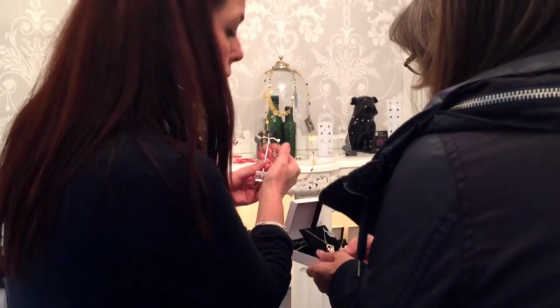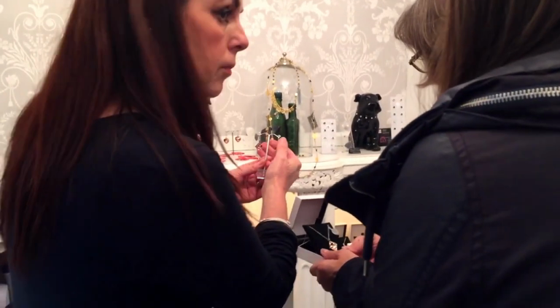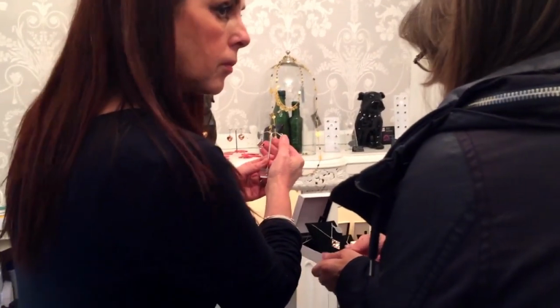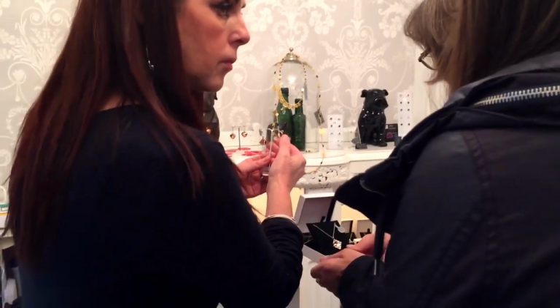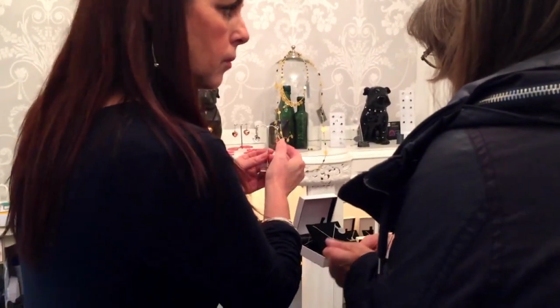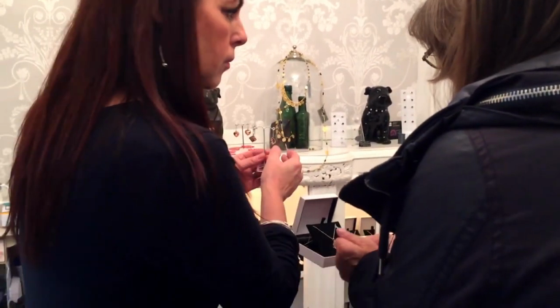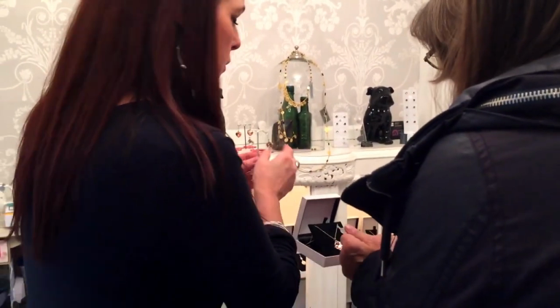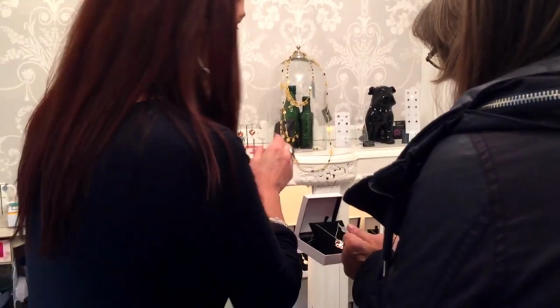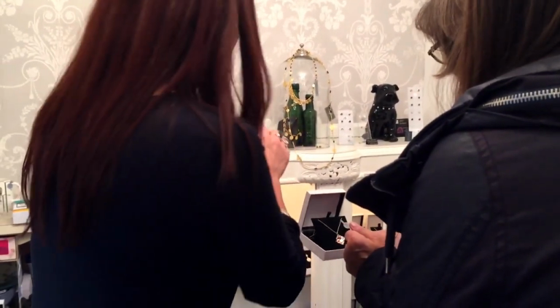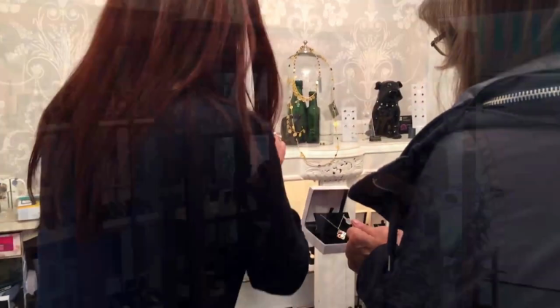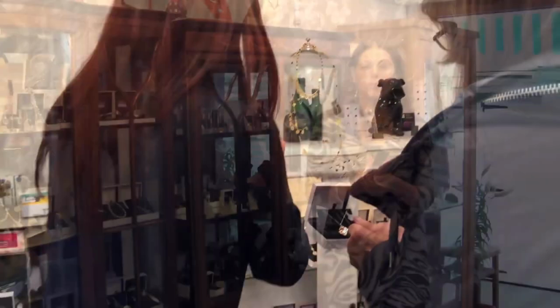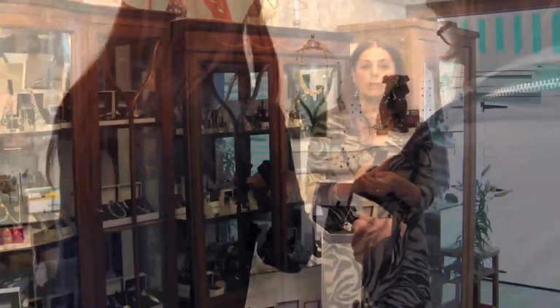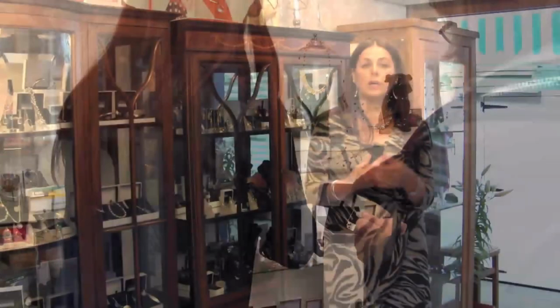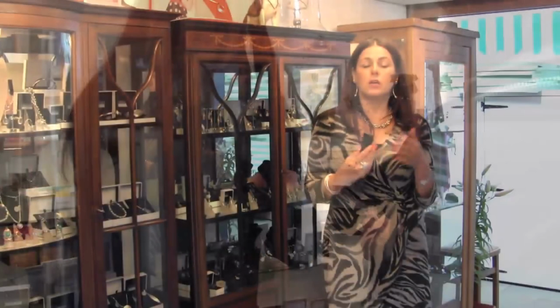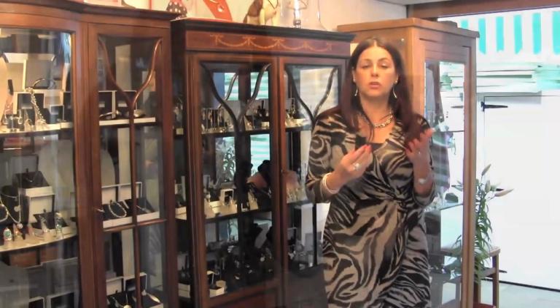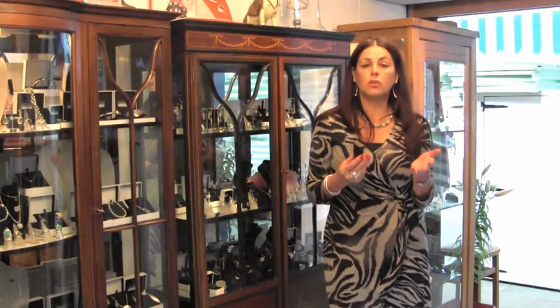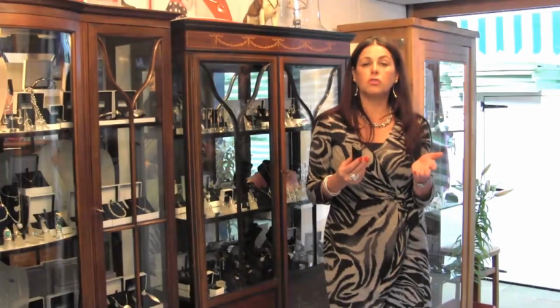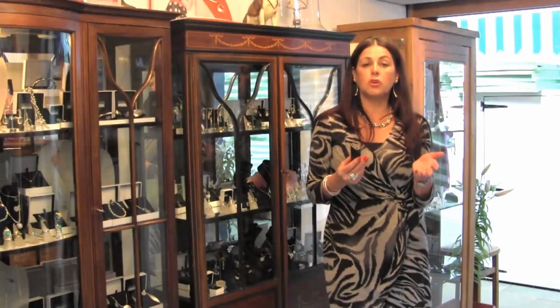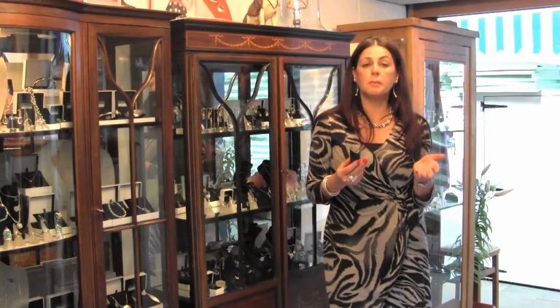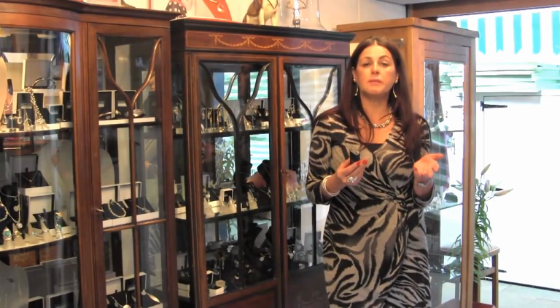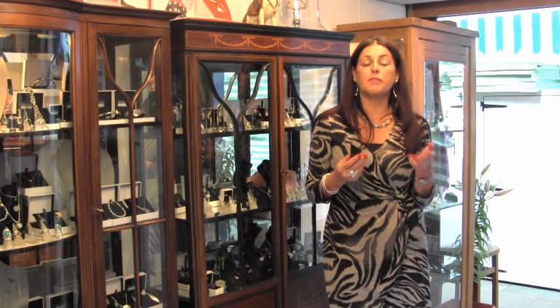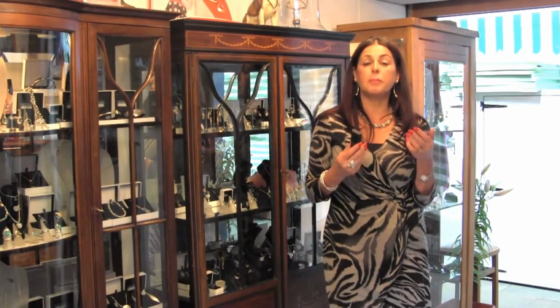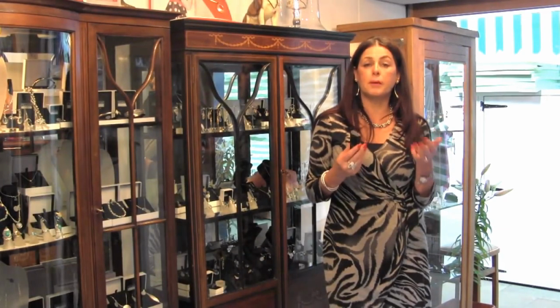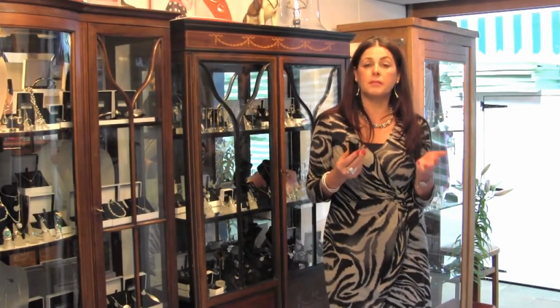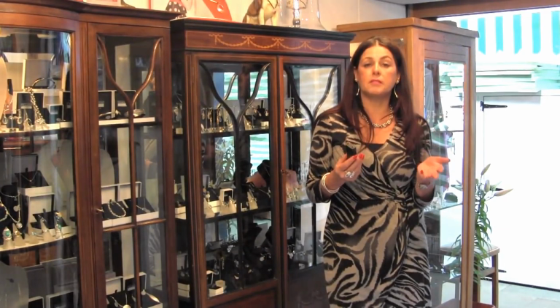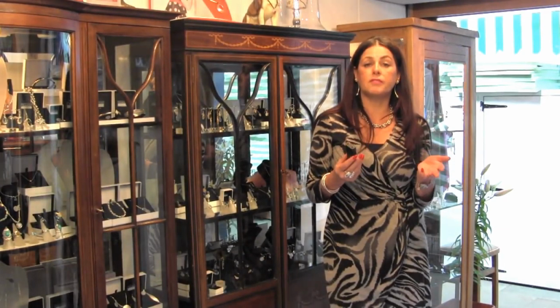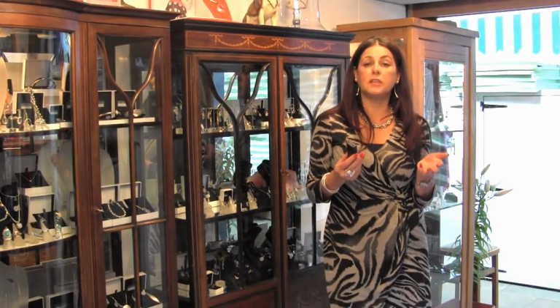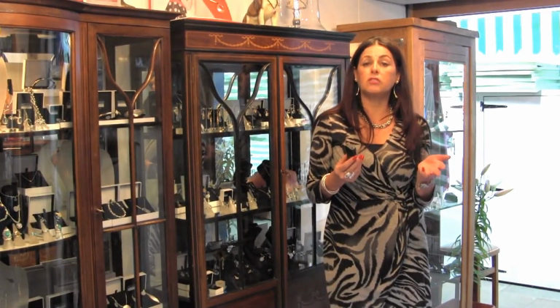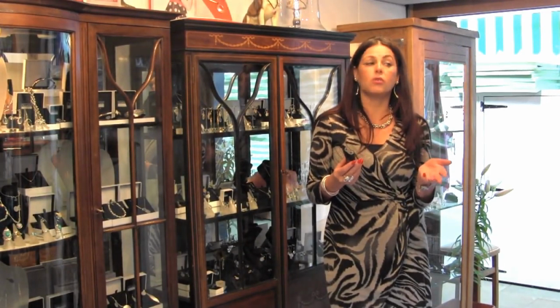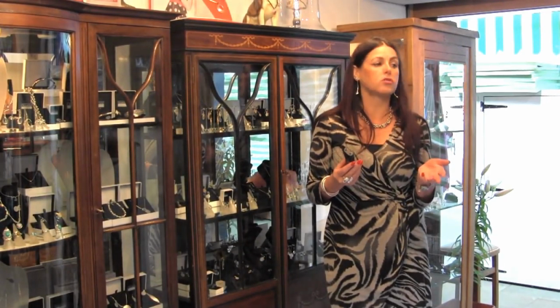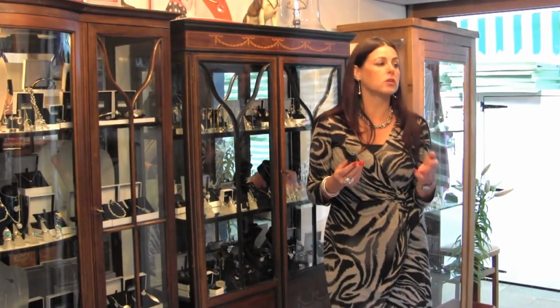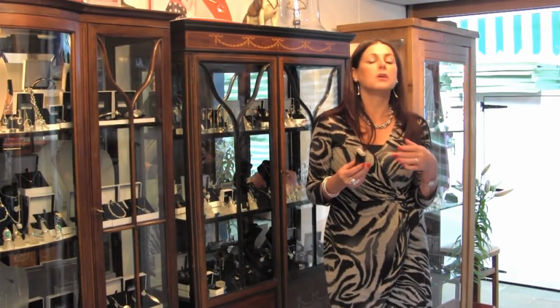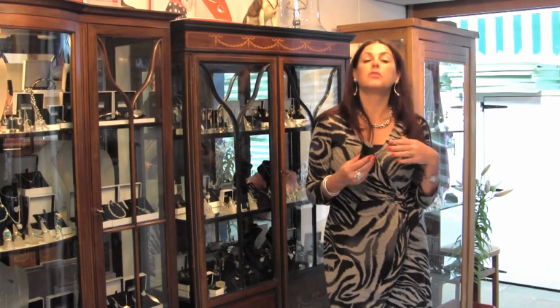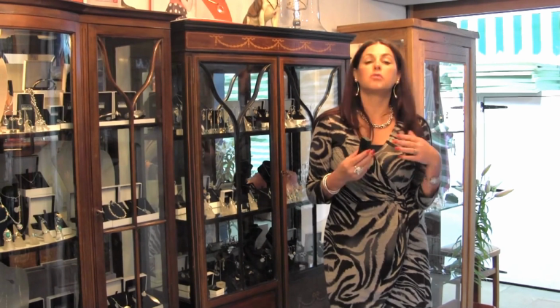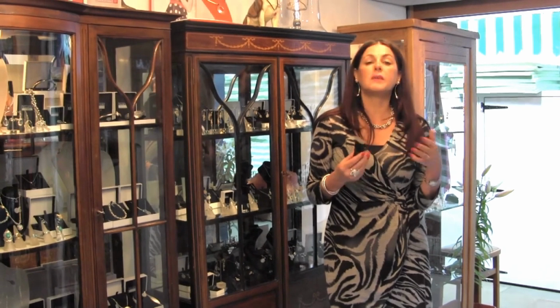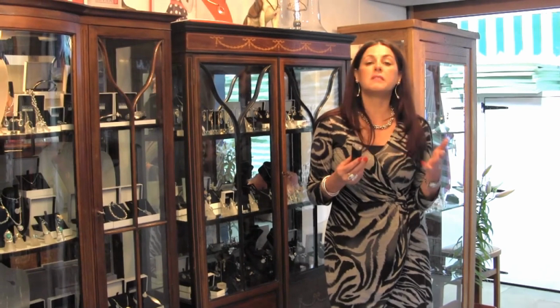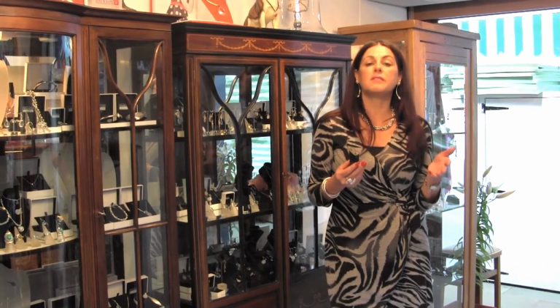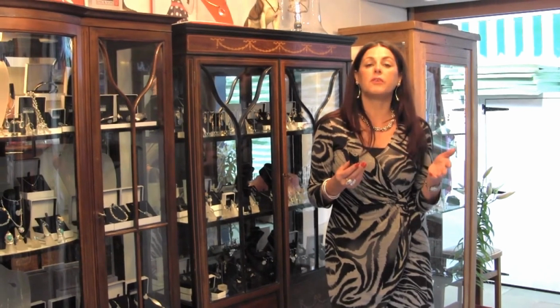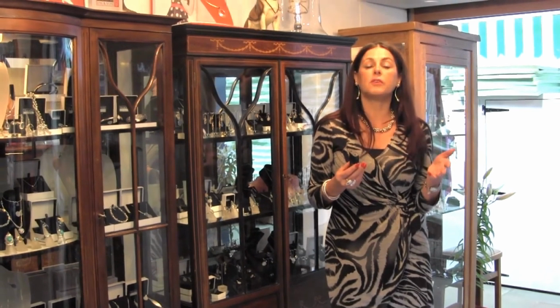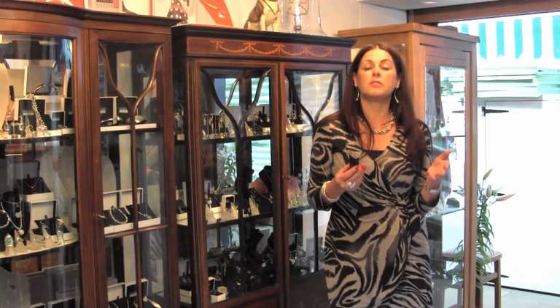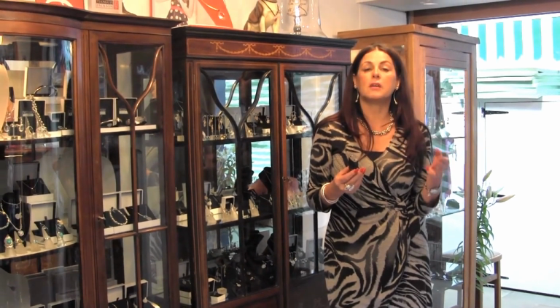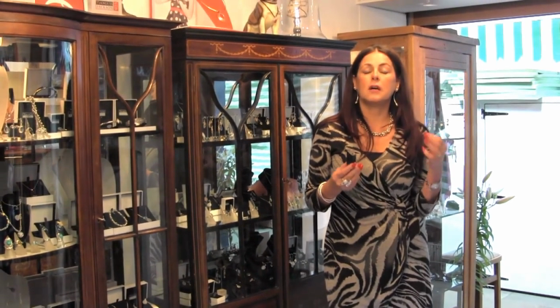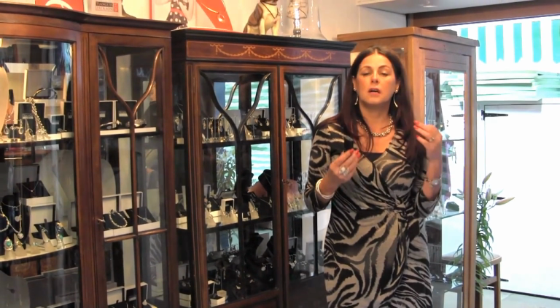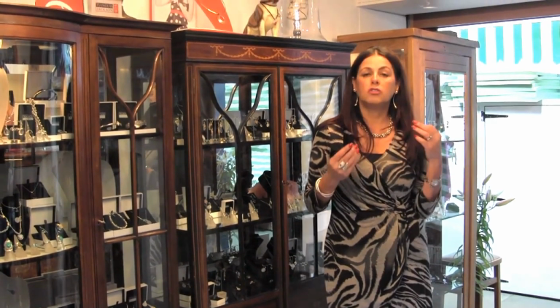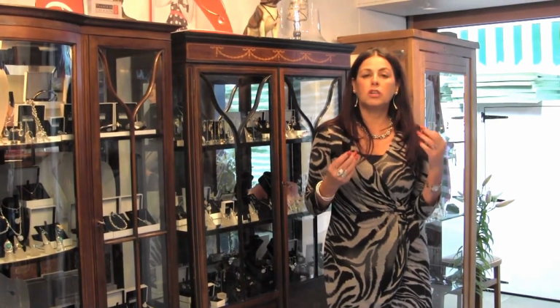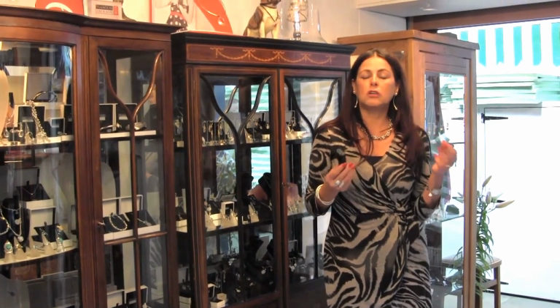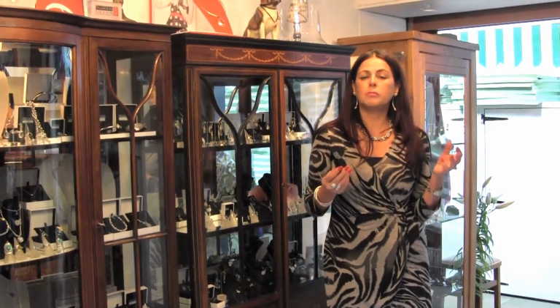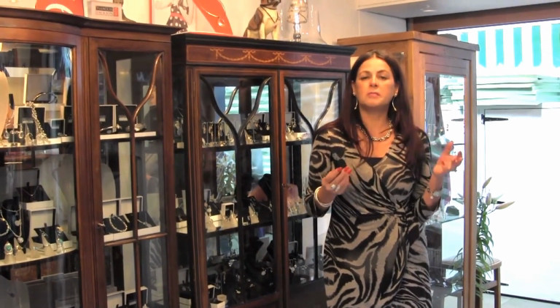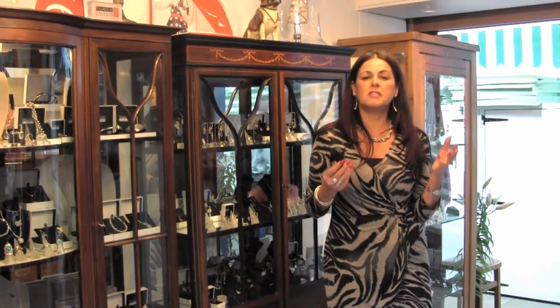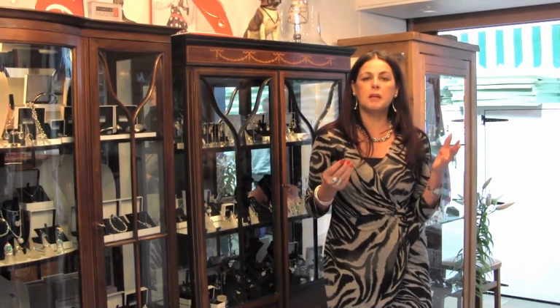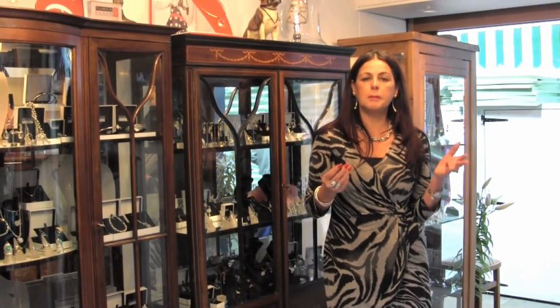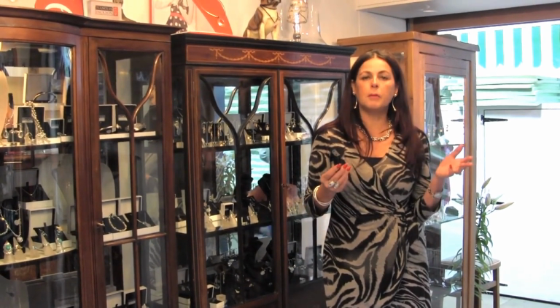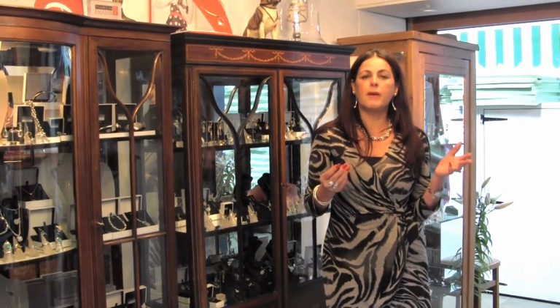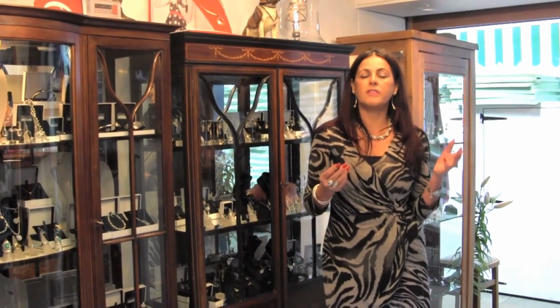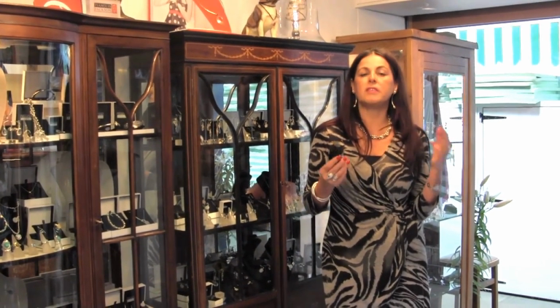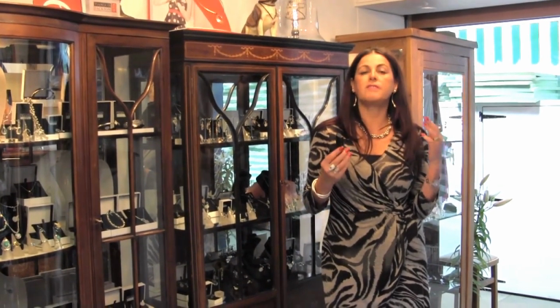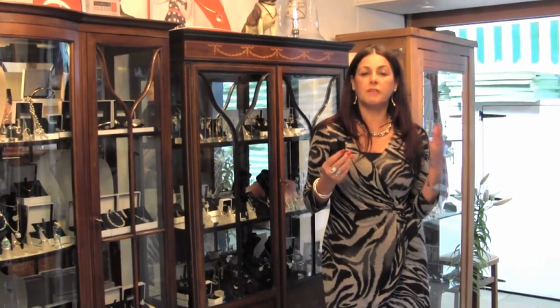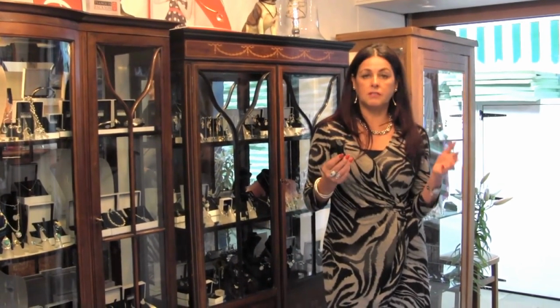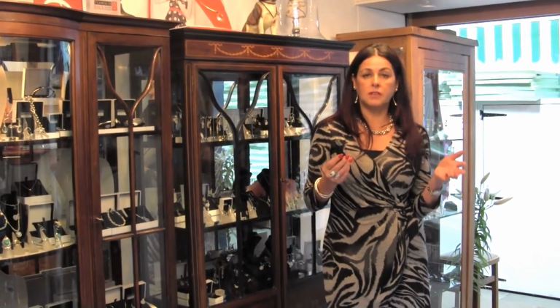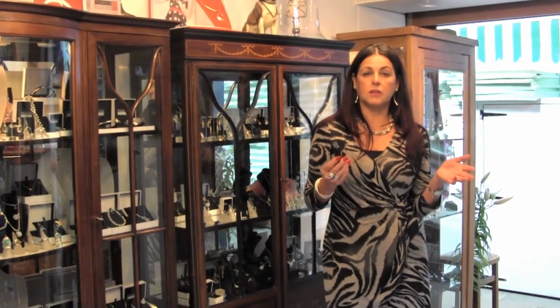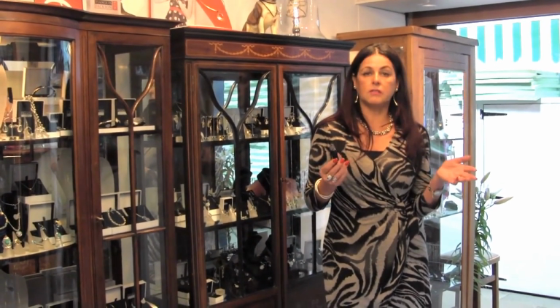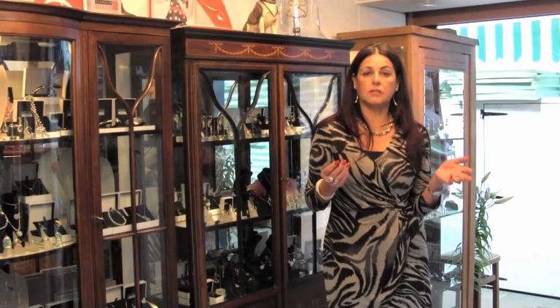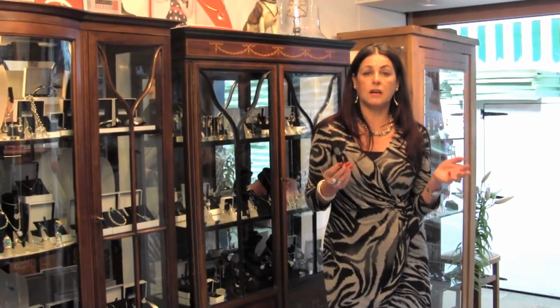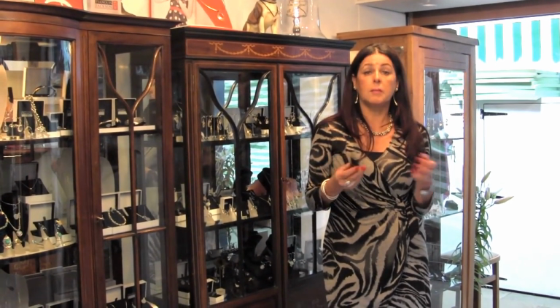That's the best thing about my jewellery. You could come in for a present for your daughter's 21st, and she could still be wearing it in 50 years time.